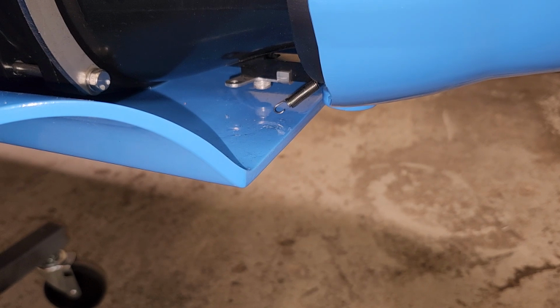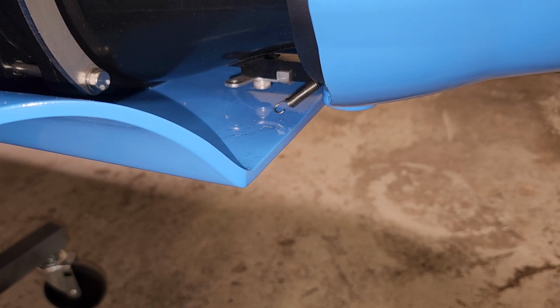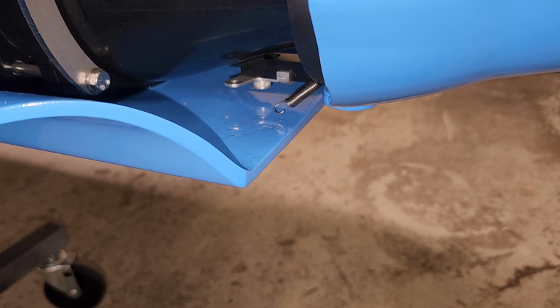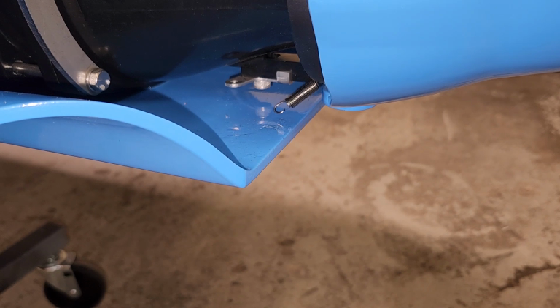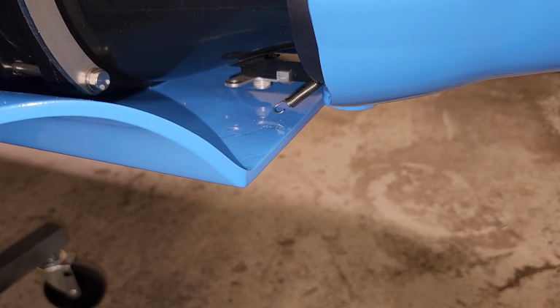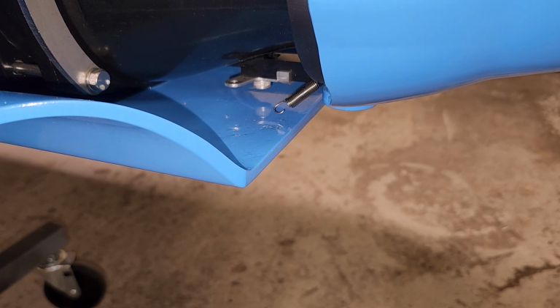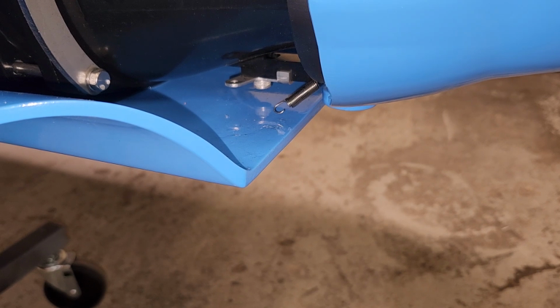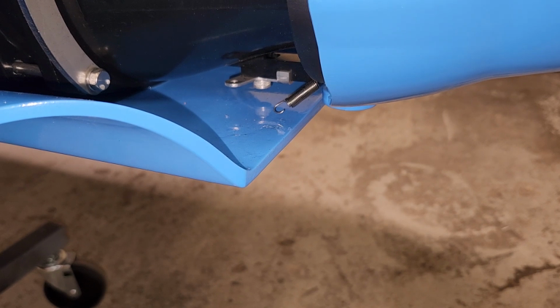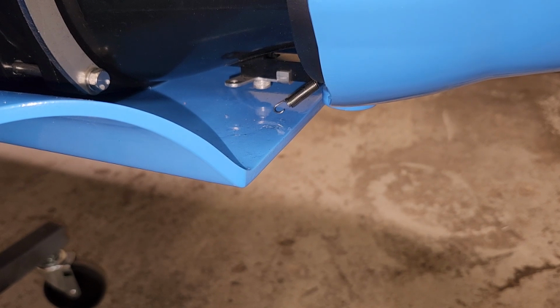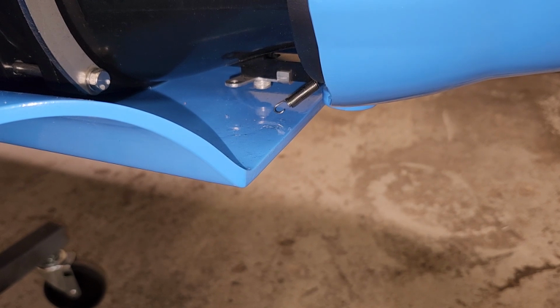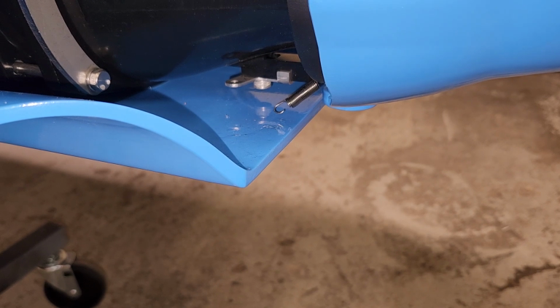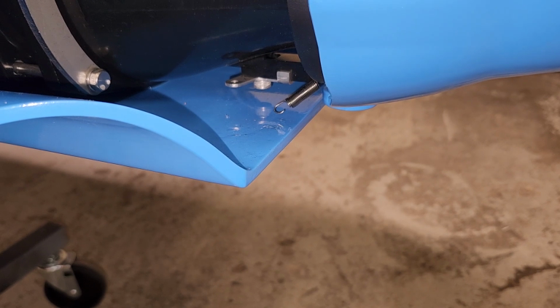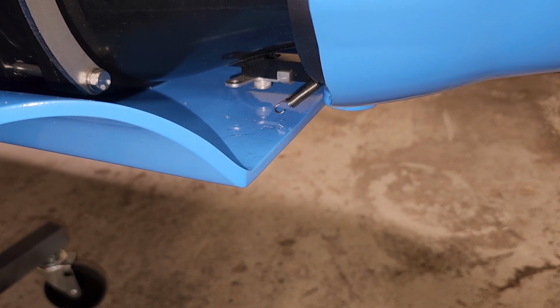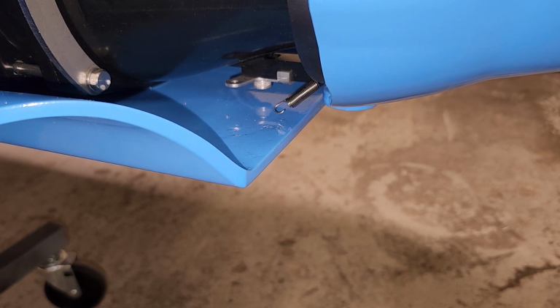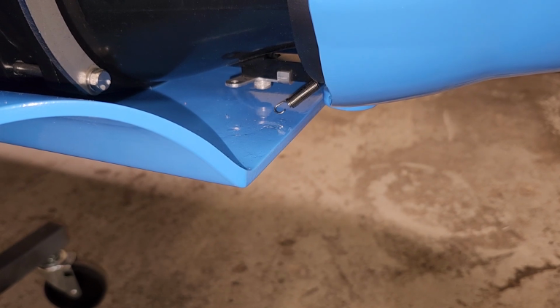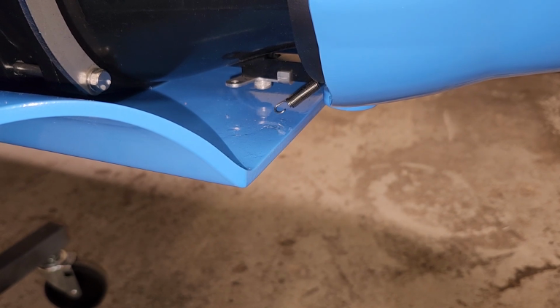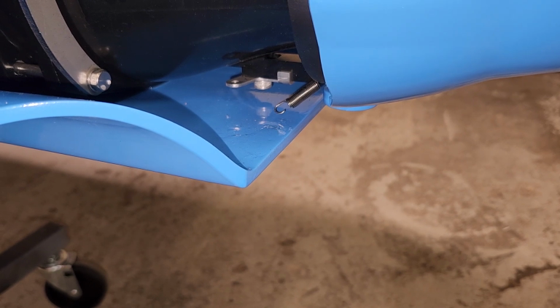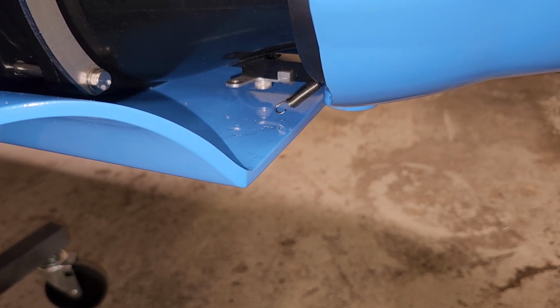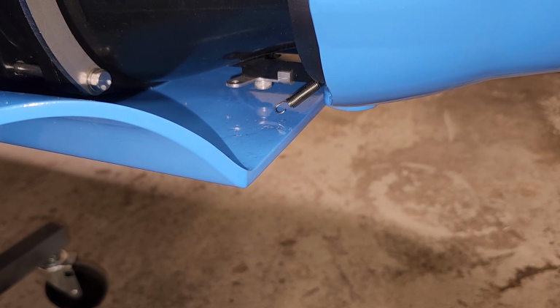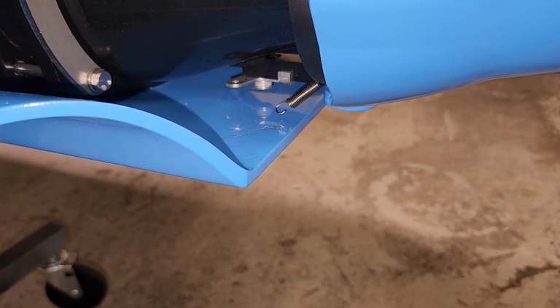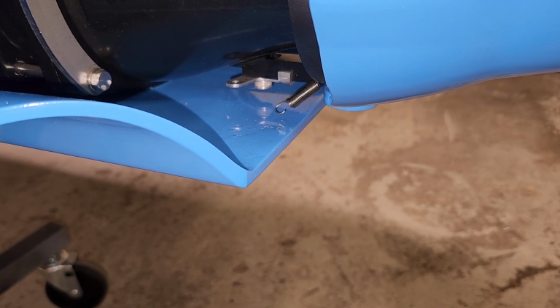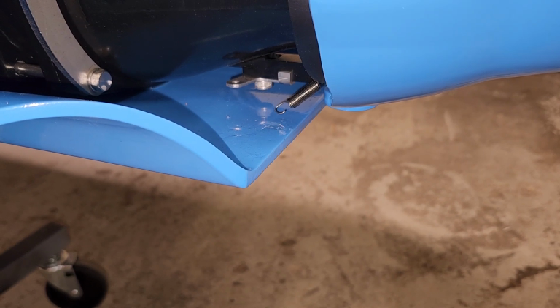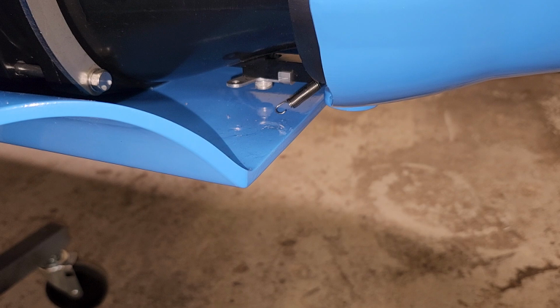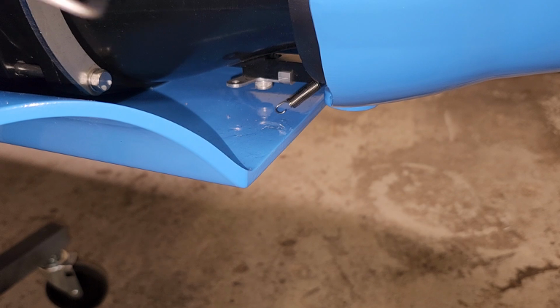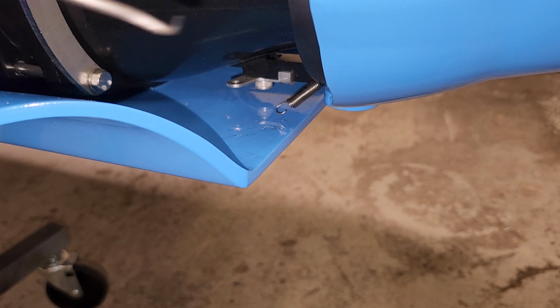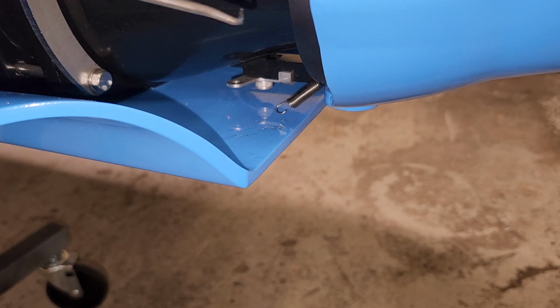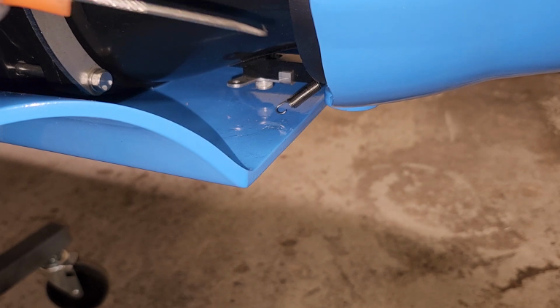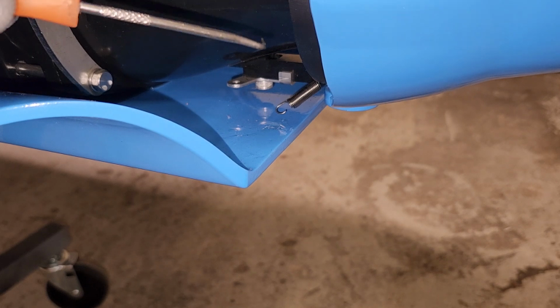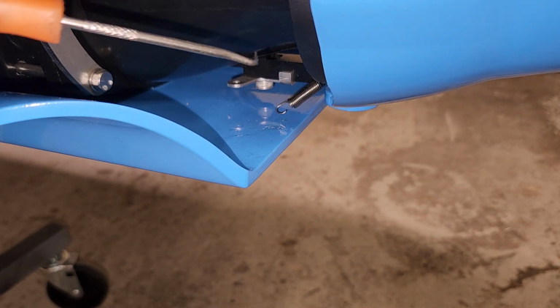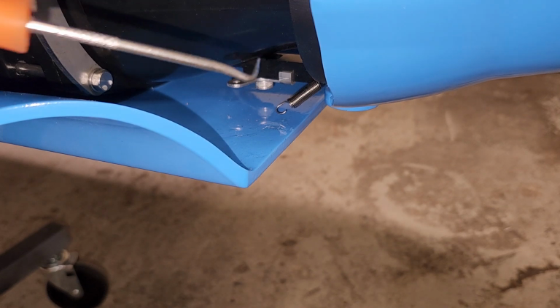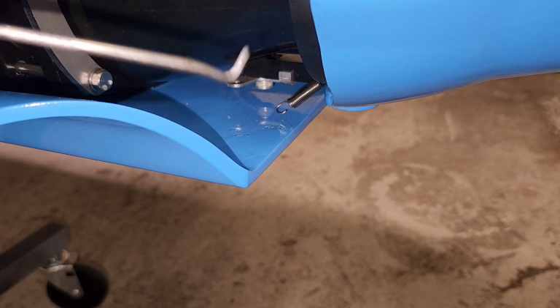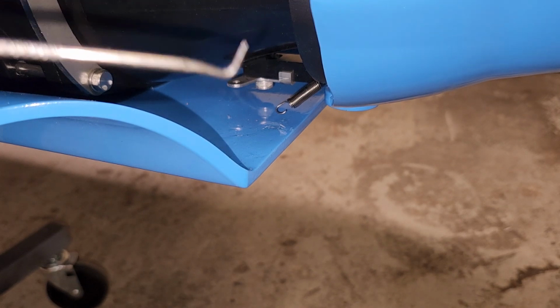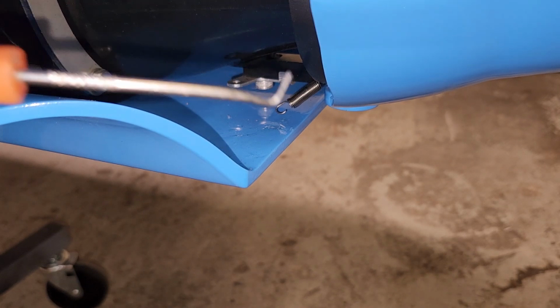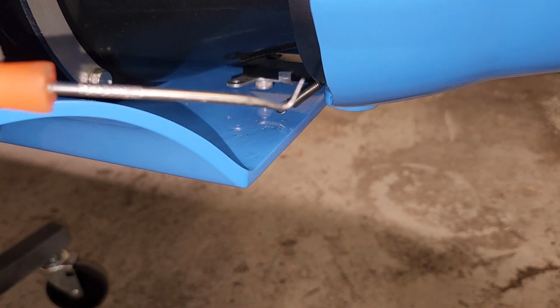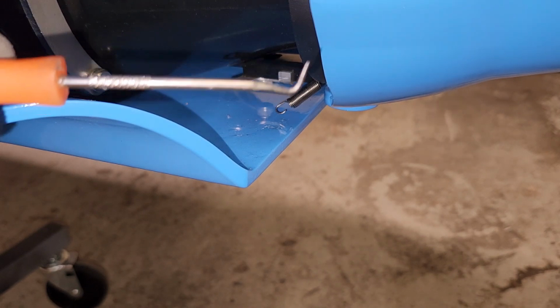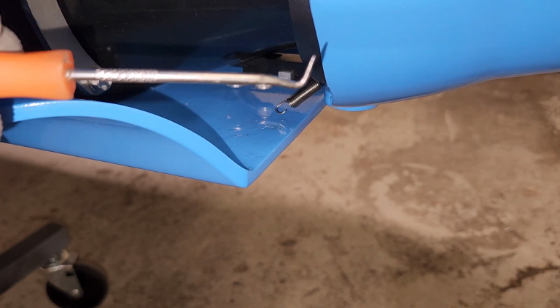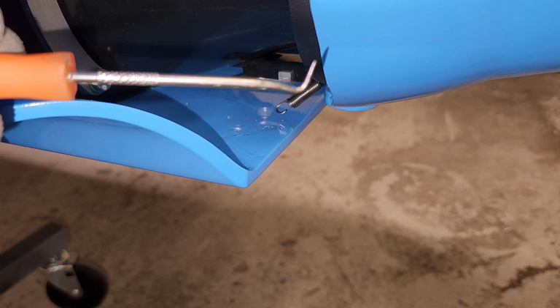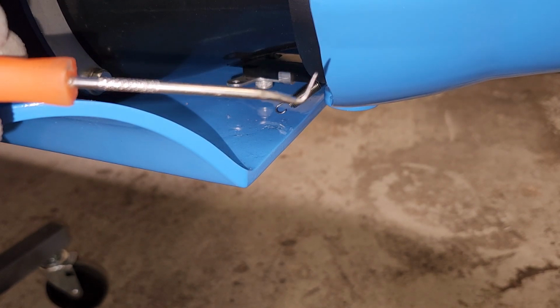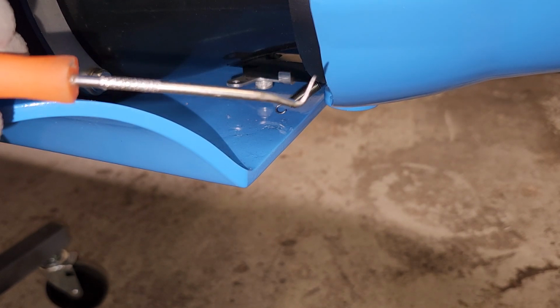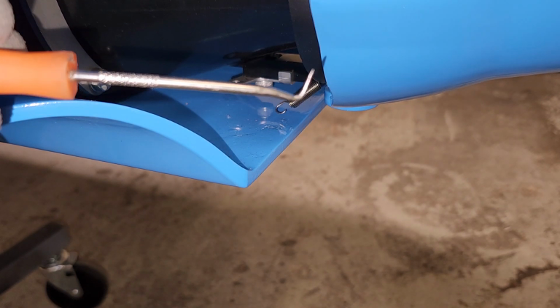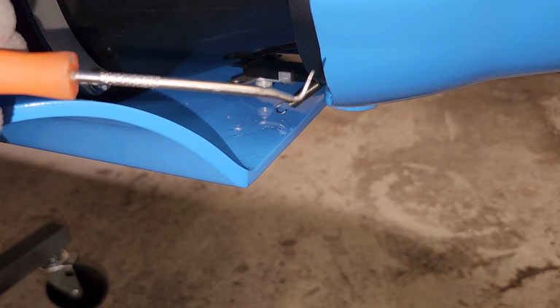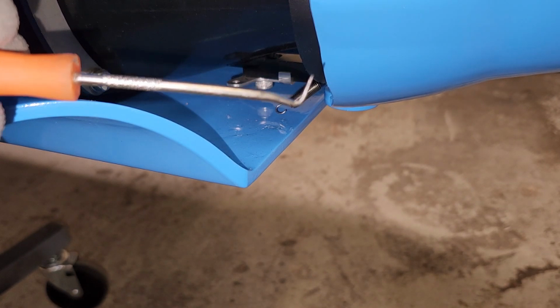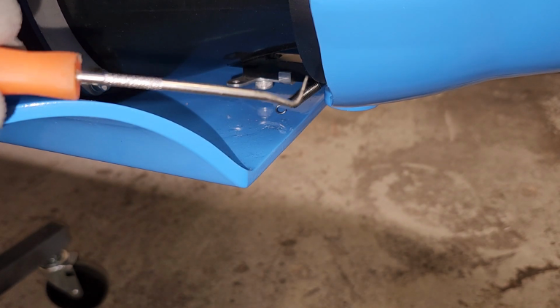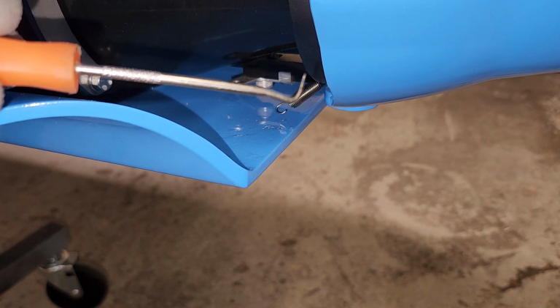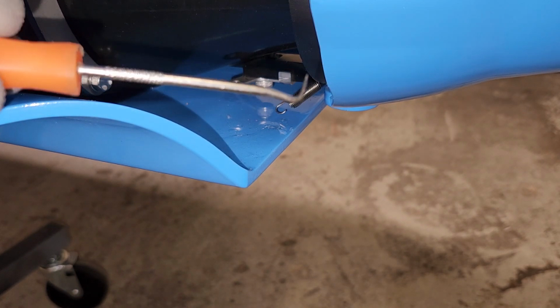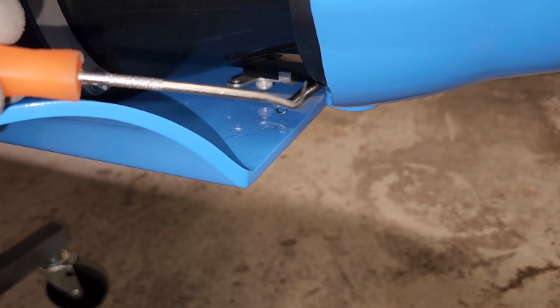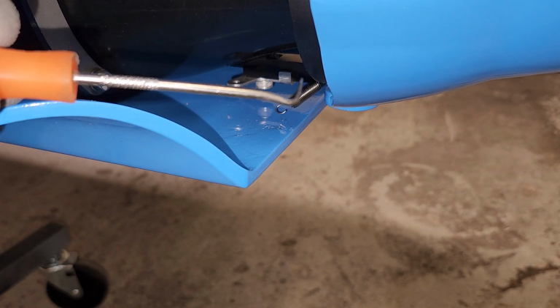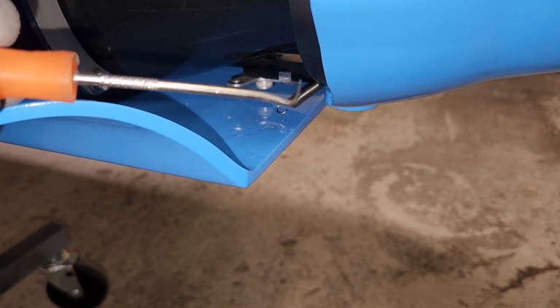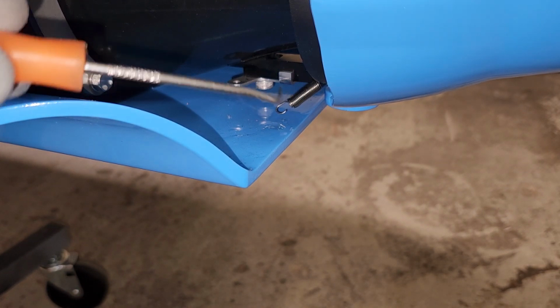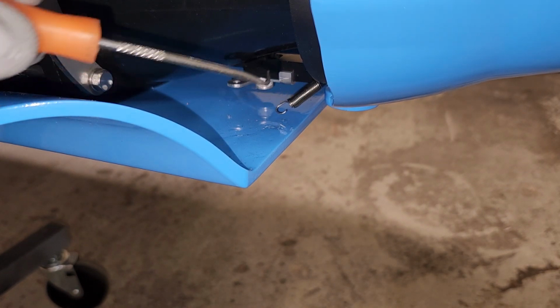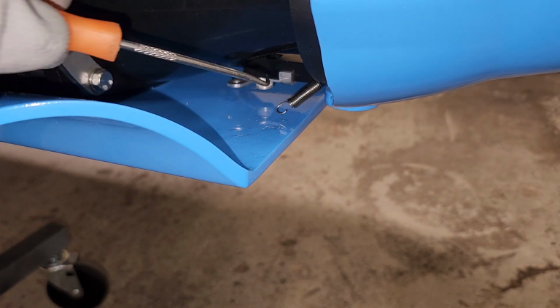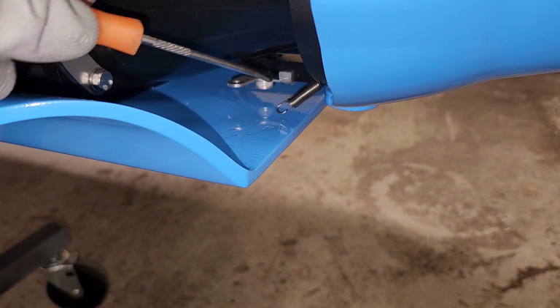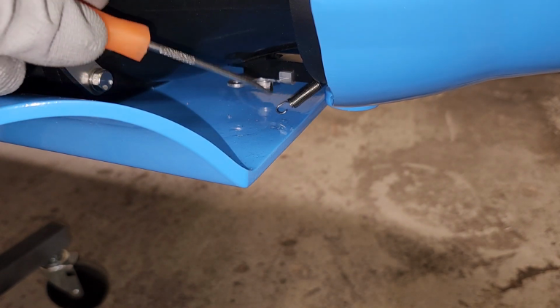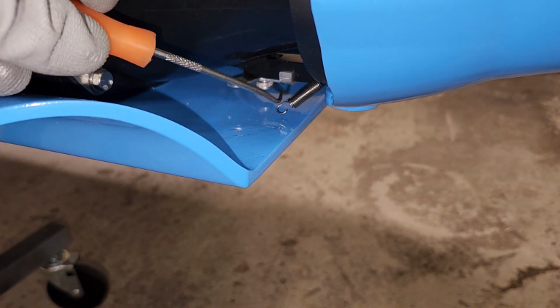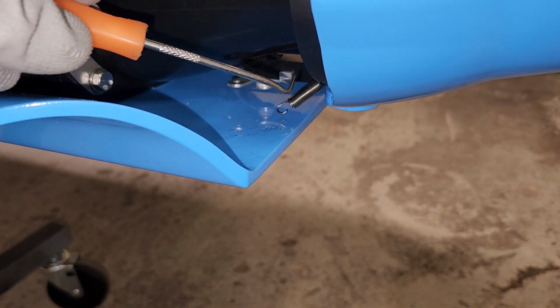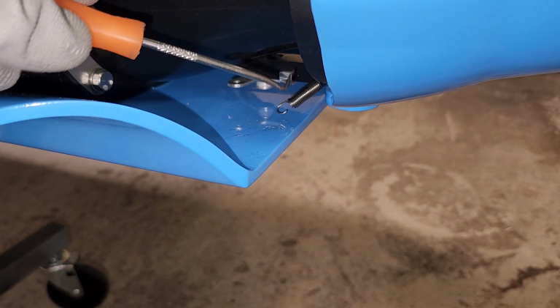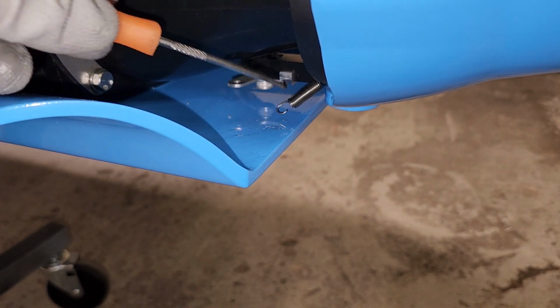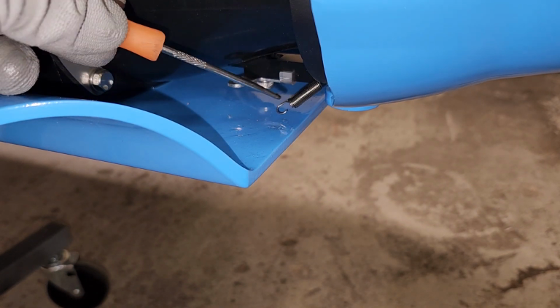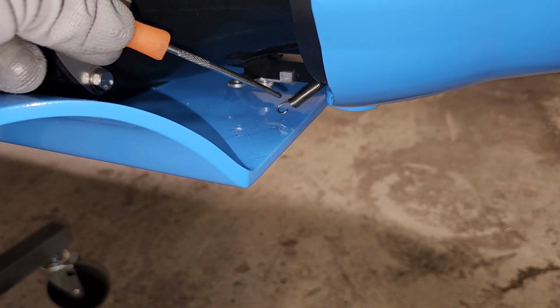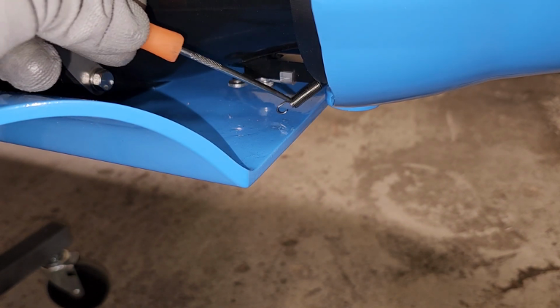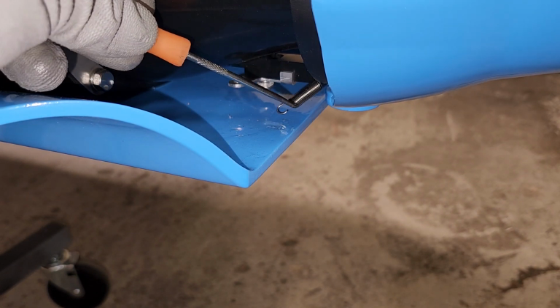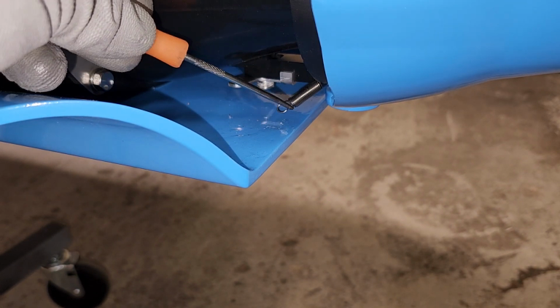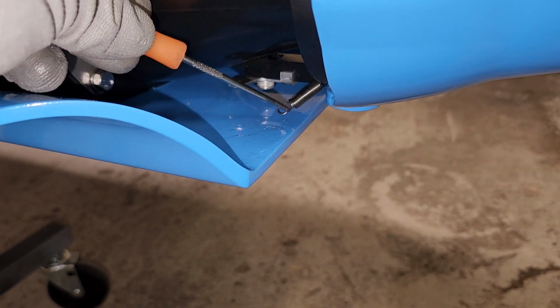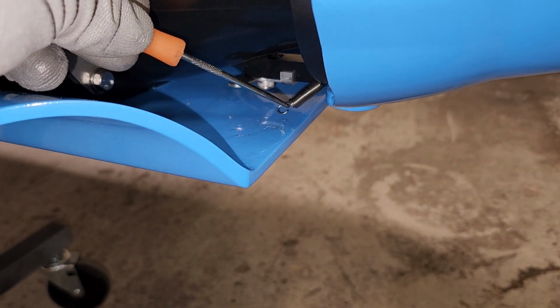Okay guys, Nathan here from JS Power Sports. I'm going to show you how to put the spring on. Grab a pick — 90 degree, or this one... I don't know what degree this one is.